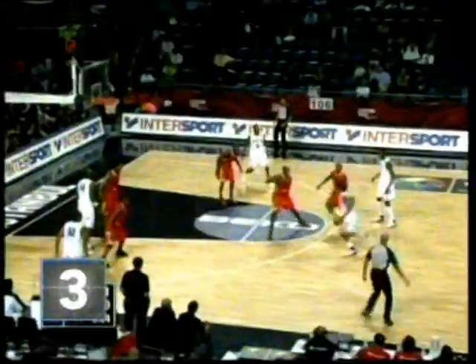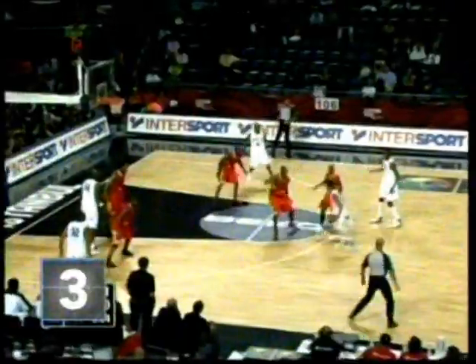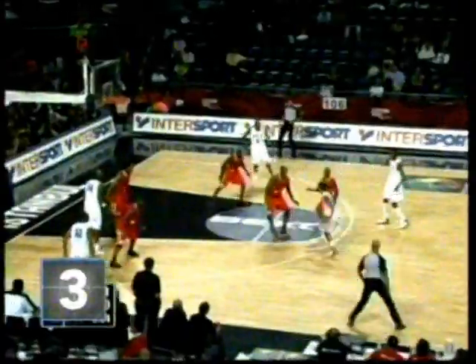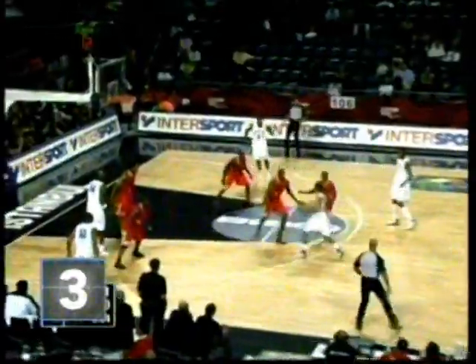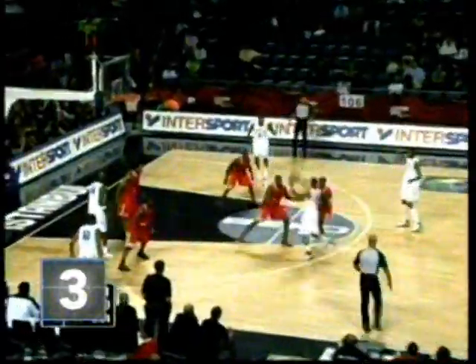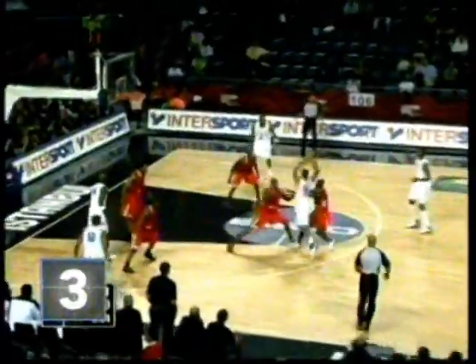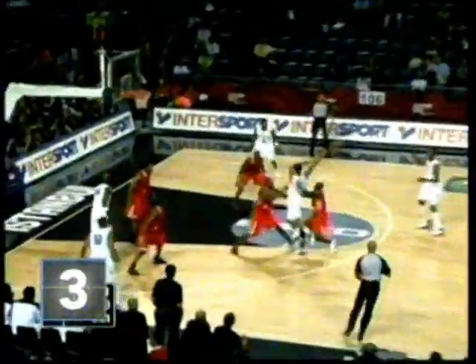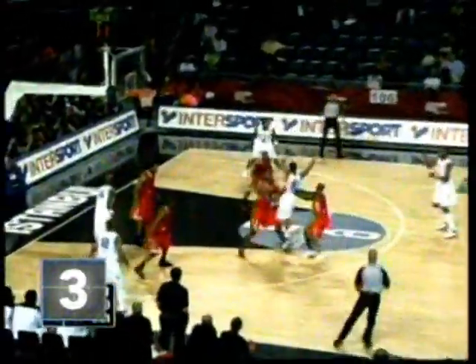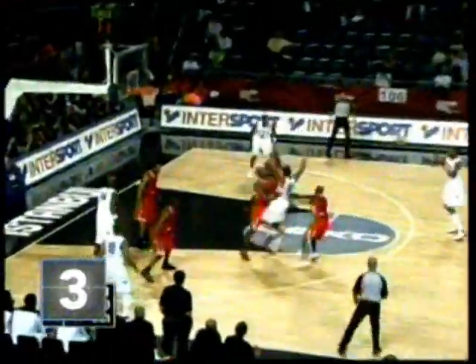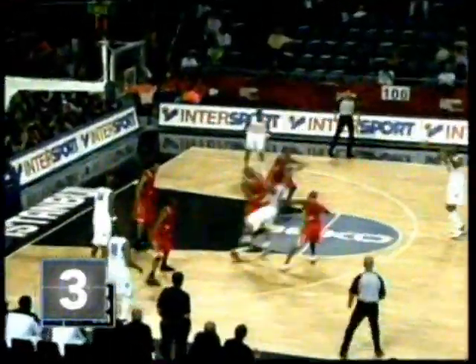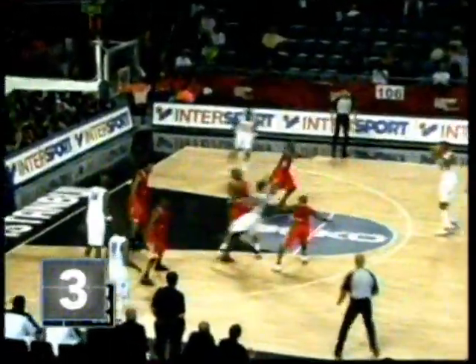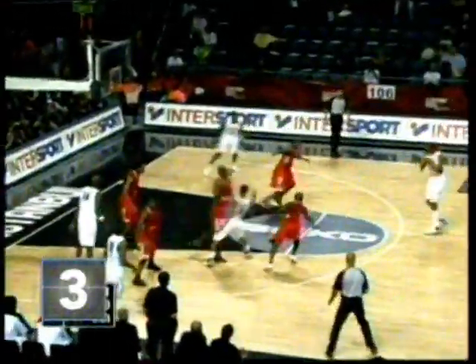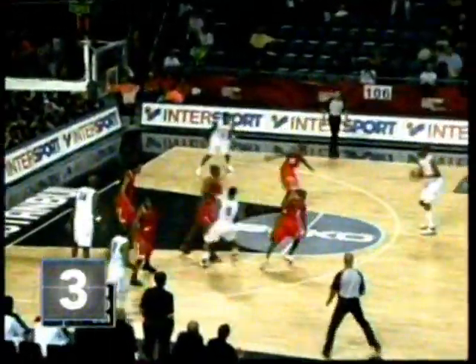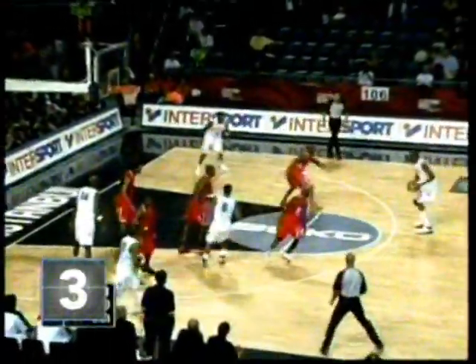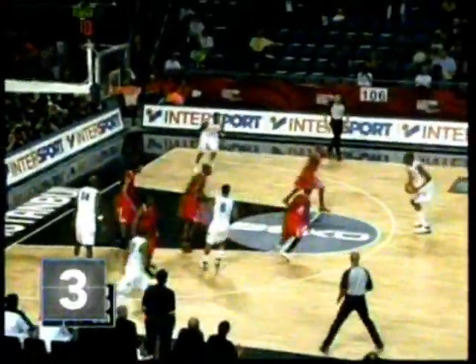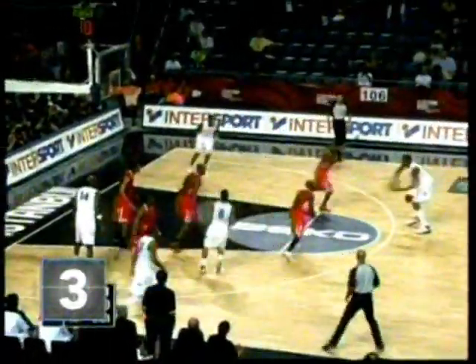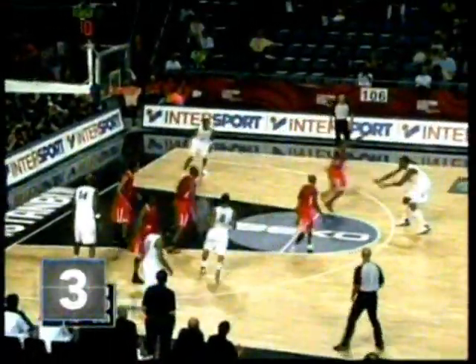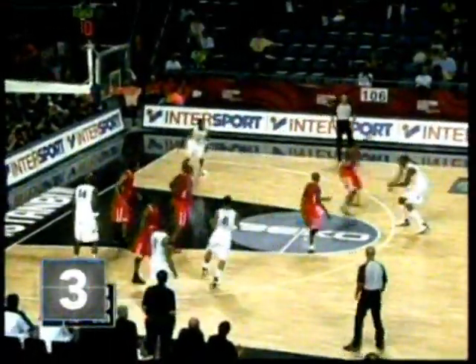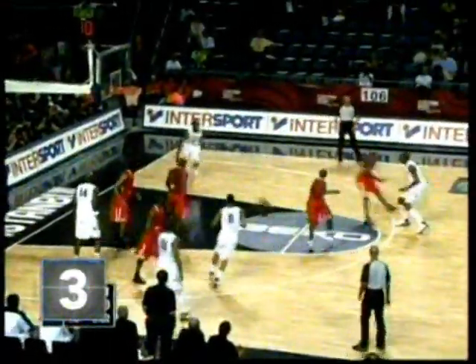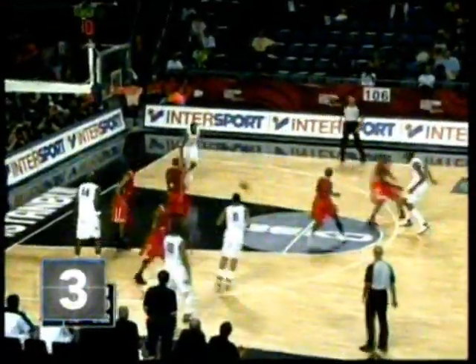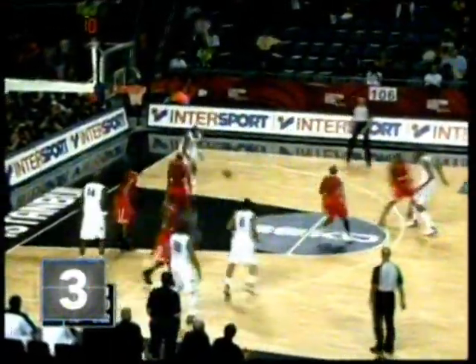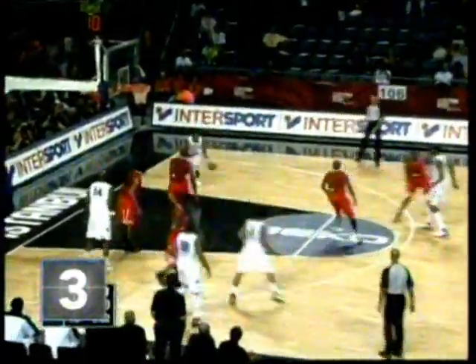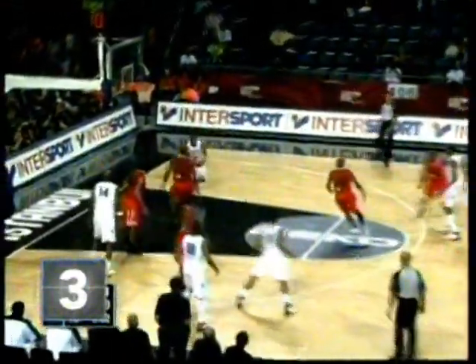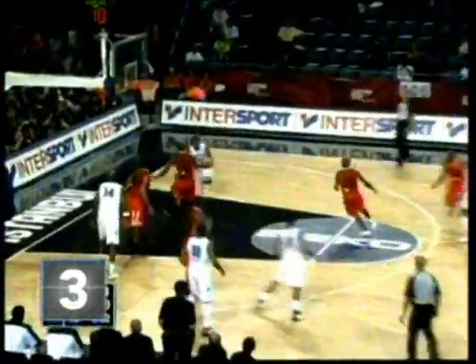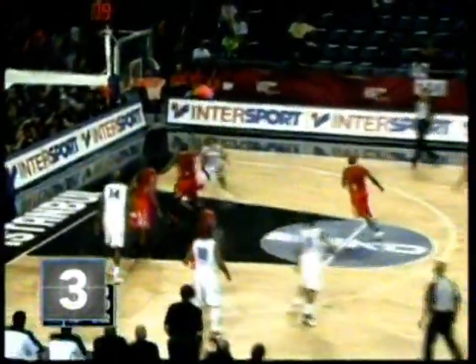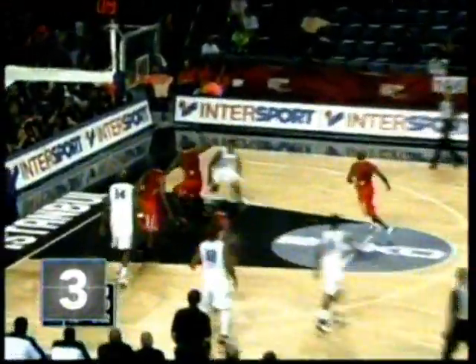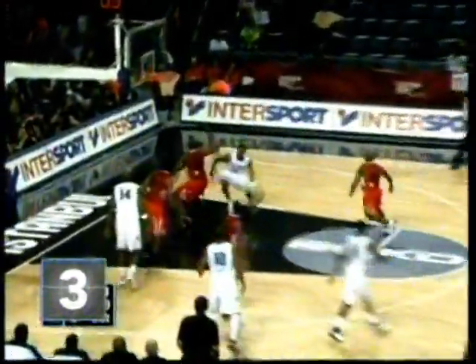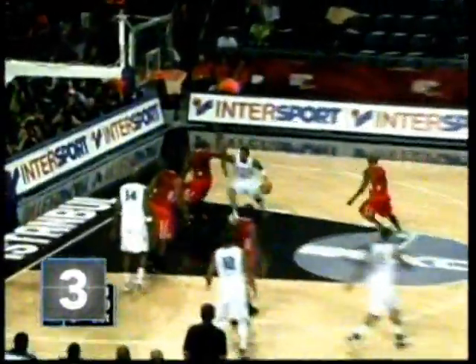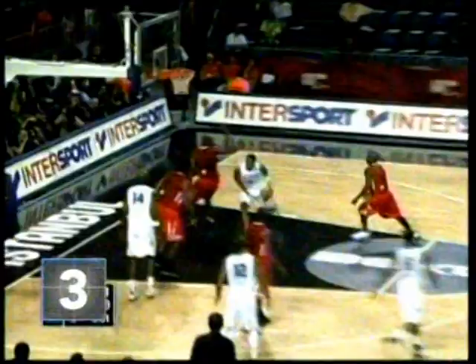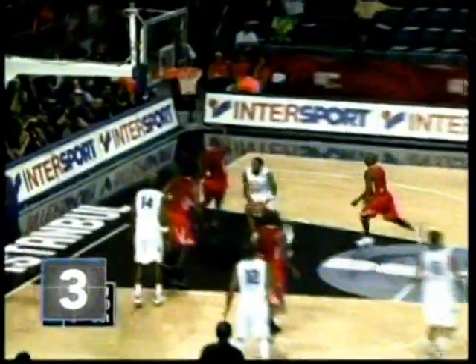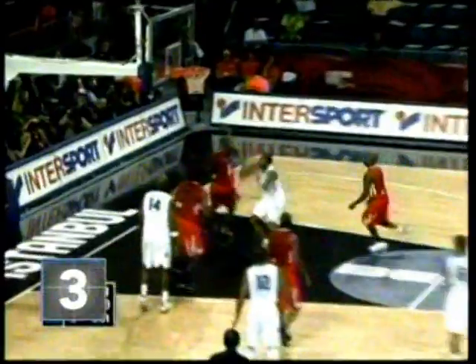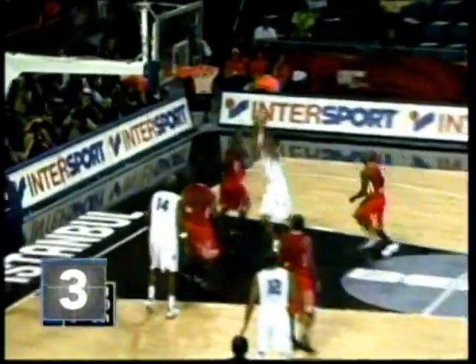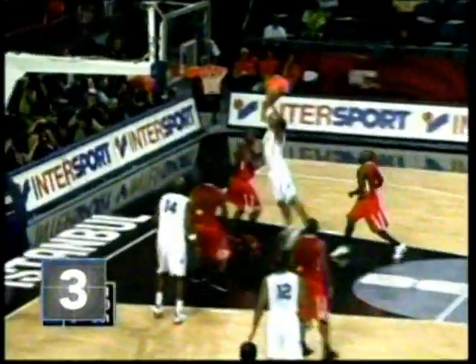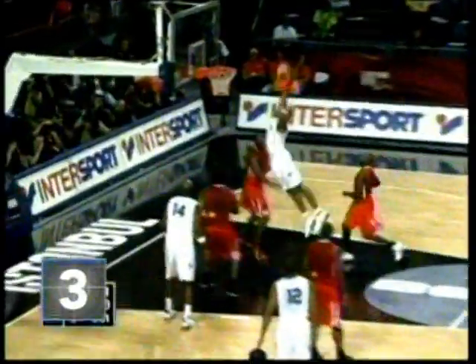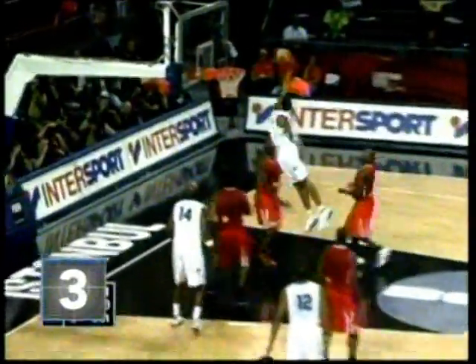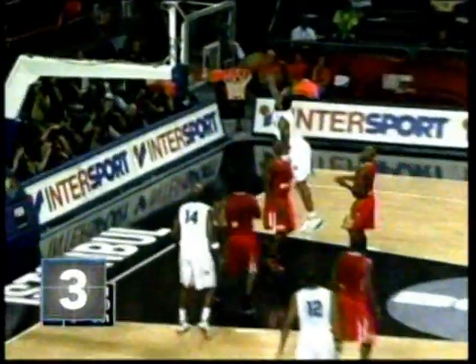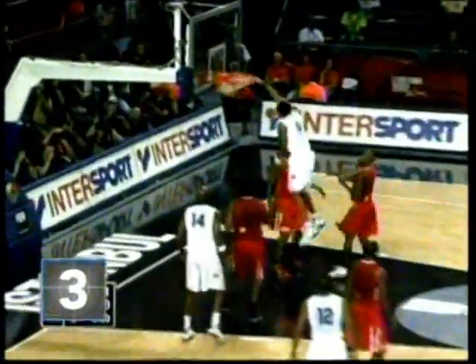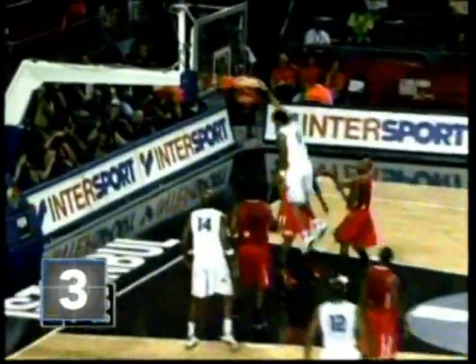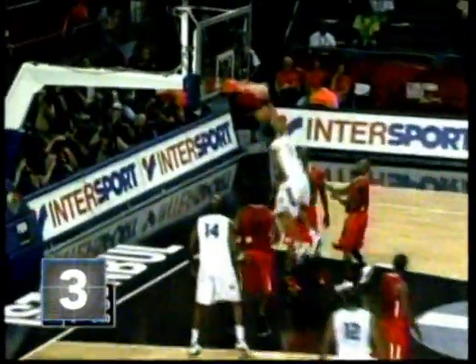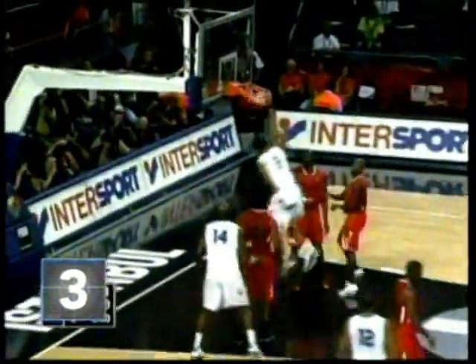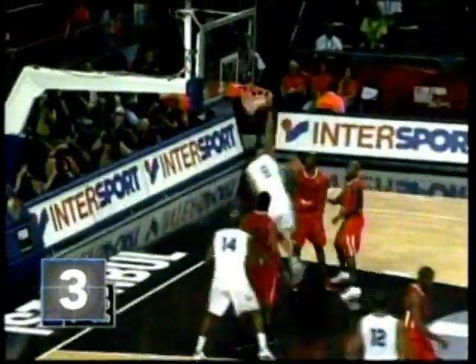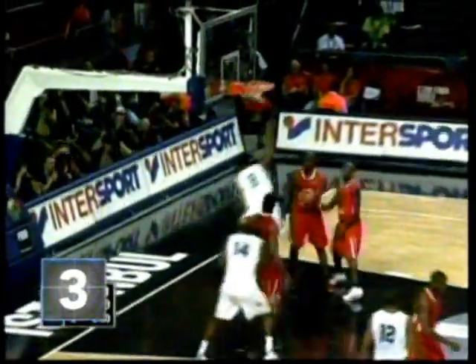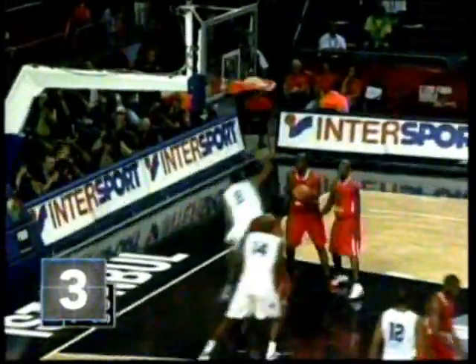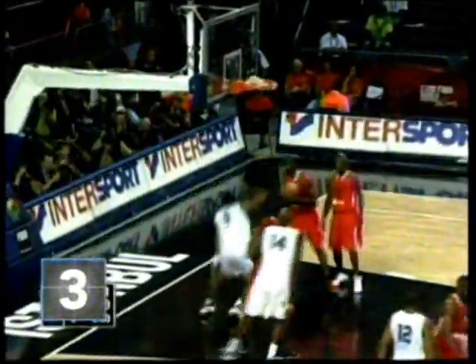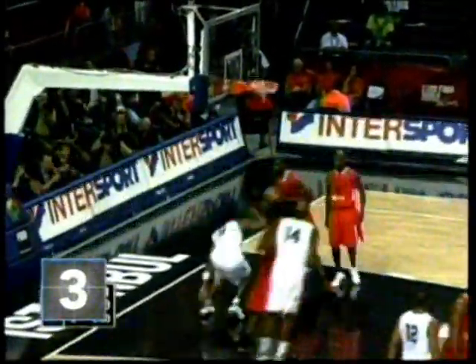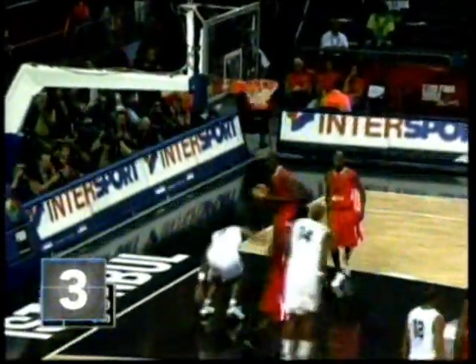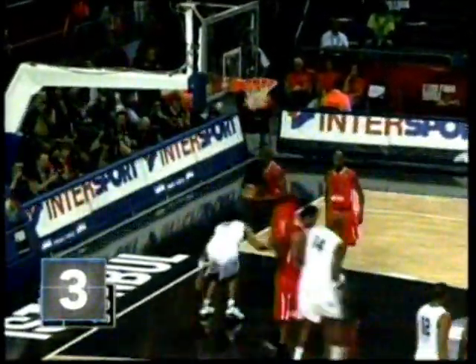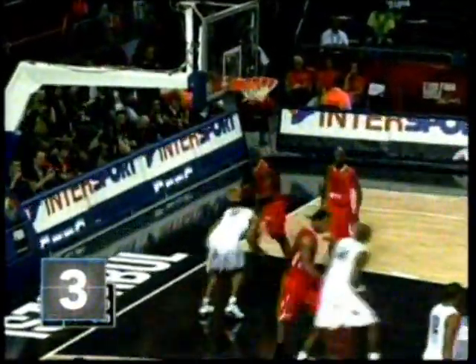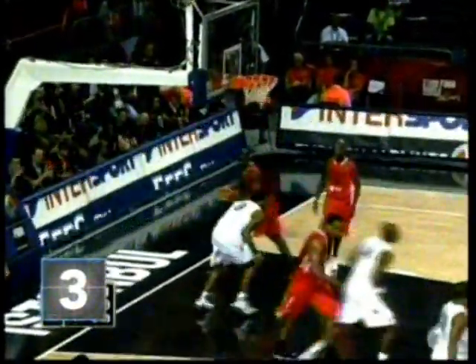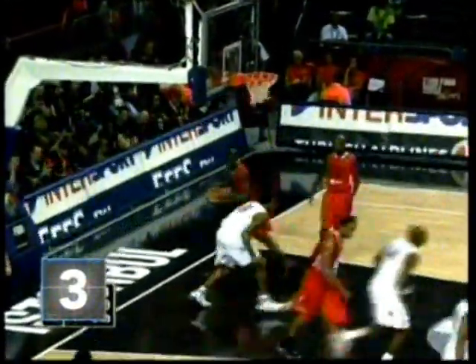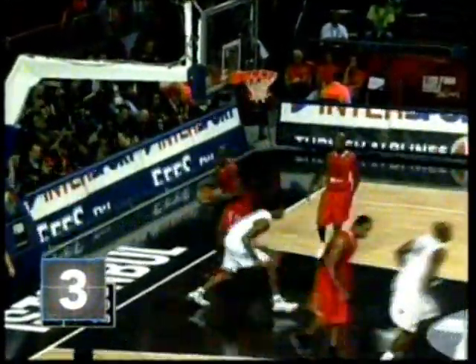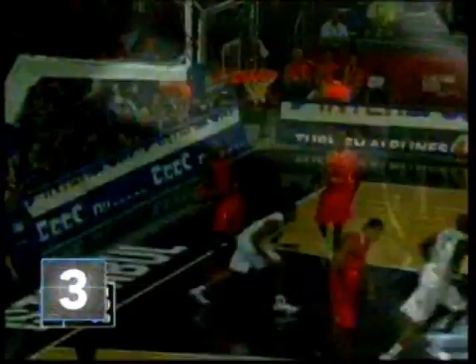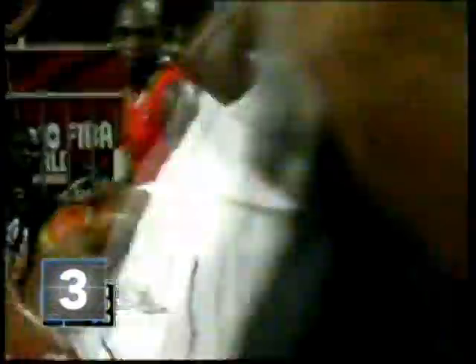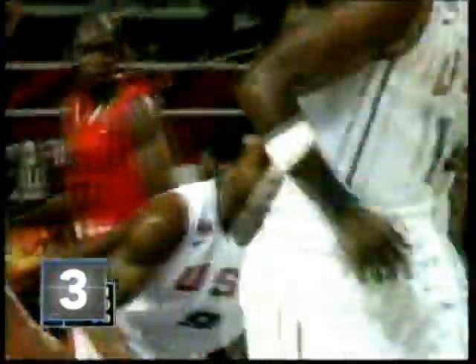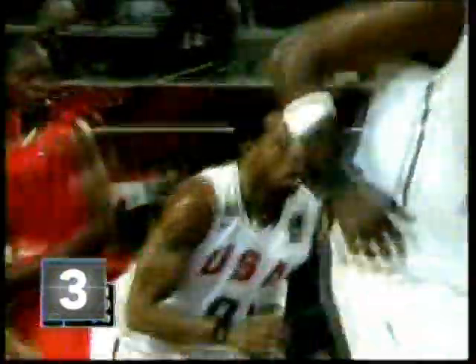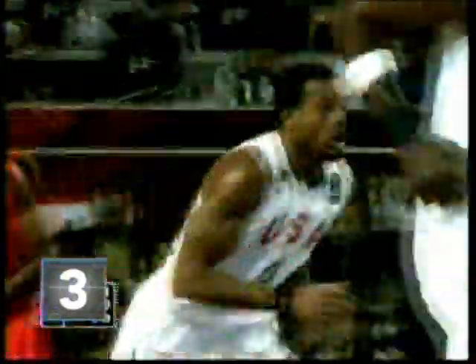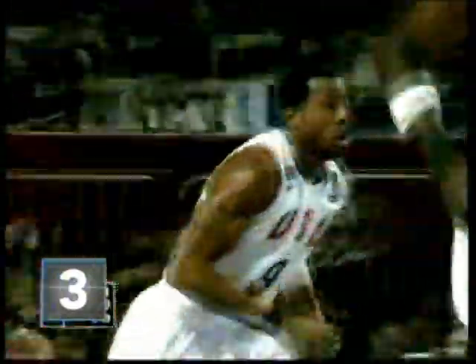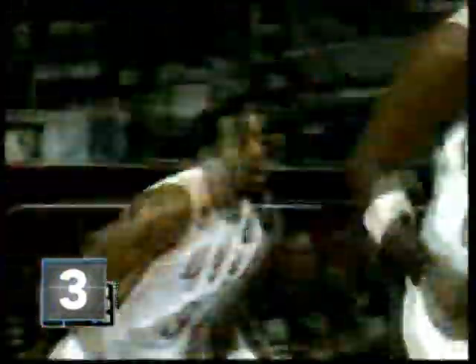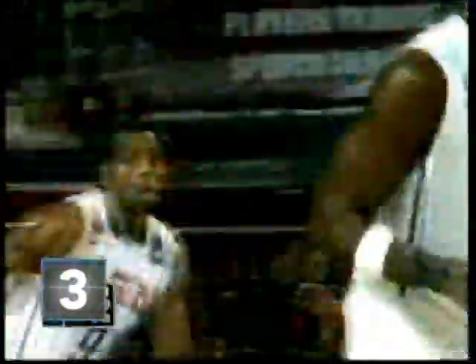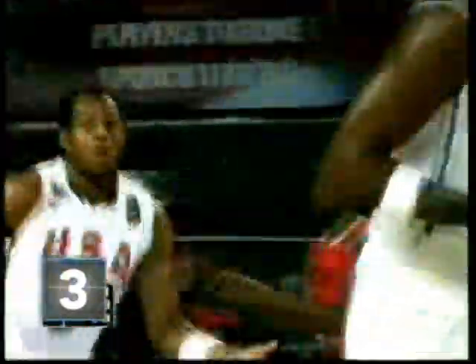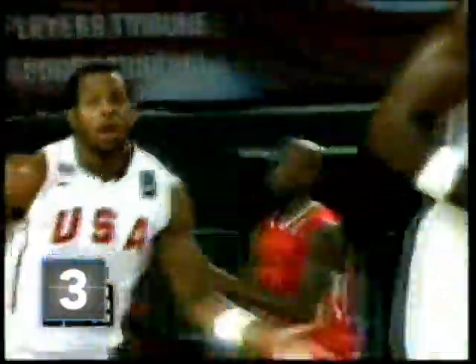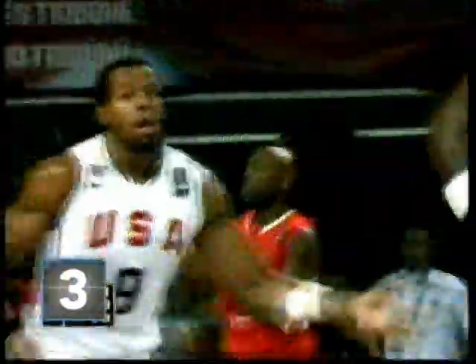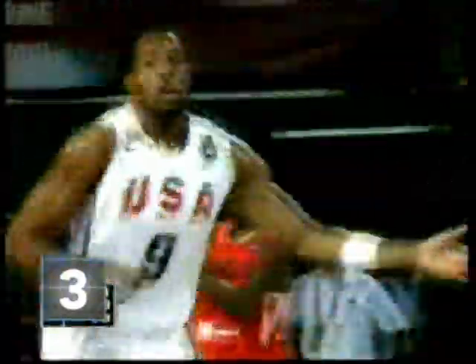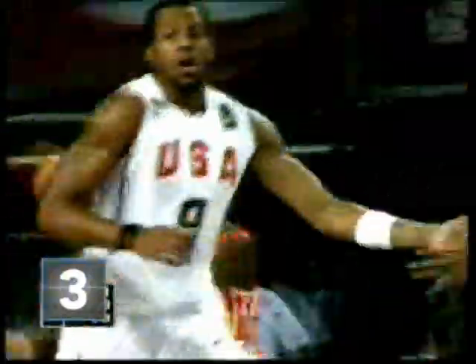Iggy at the third spot, a merciless dunk in the making. It's the power of Iguodala.